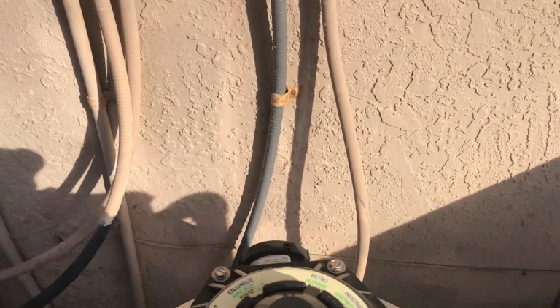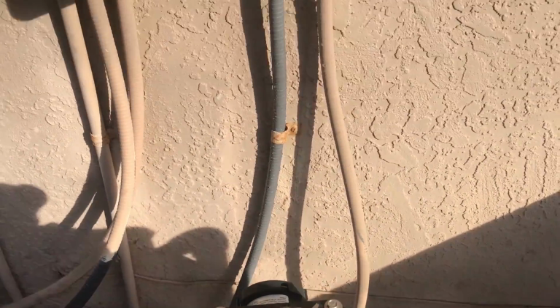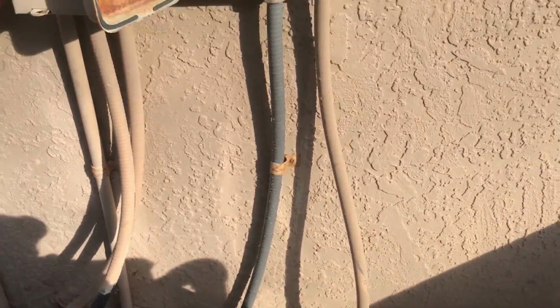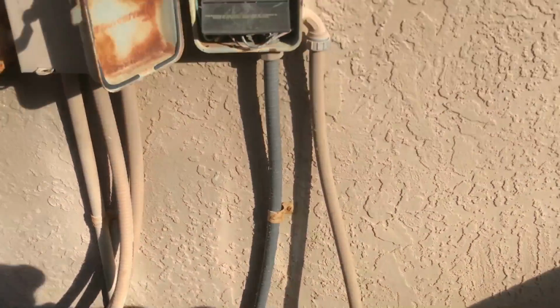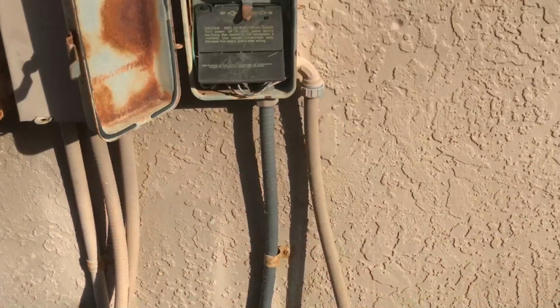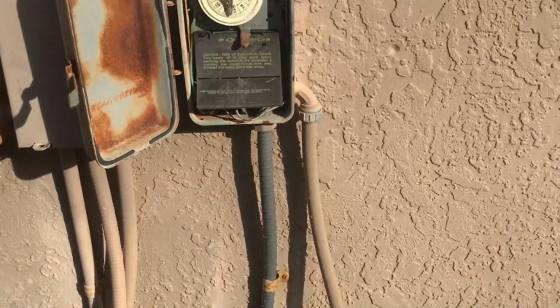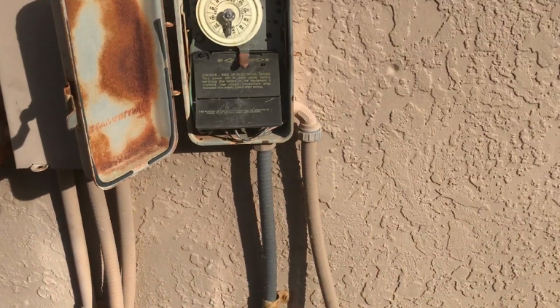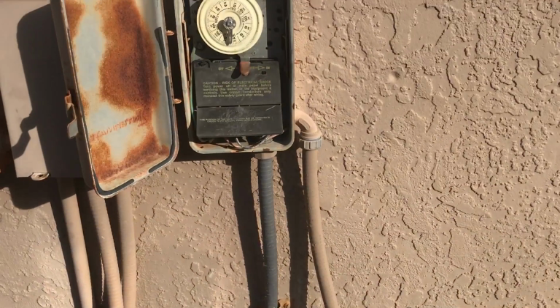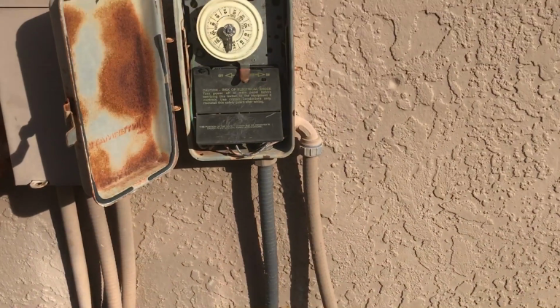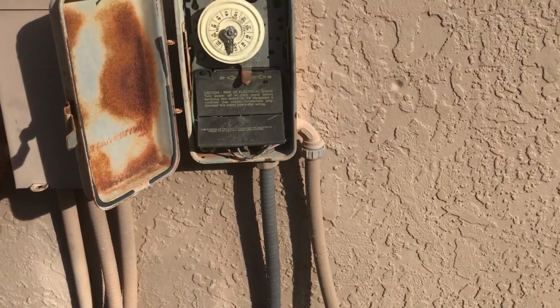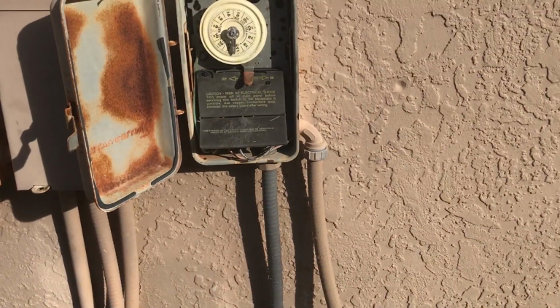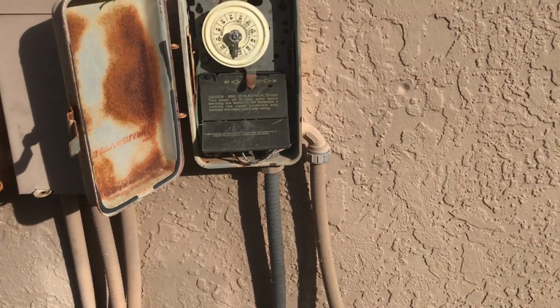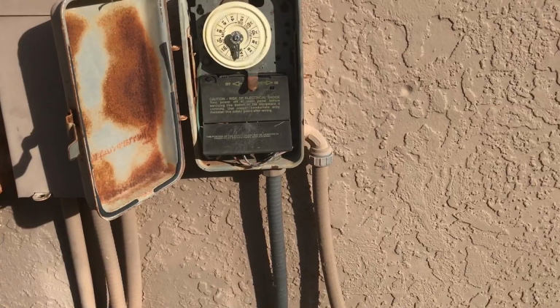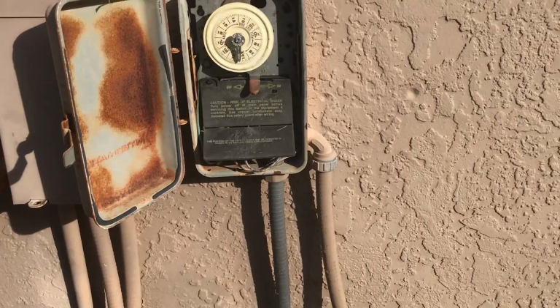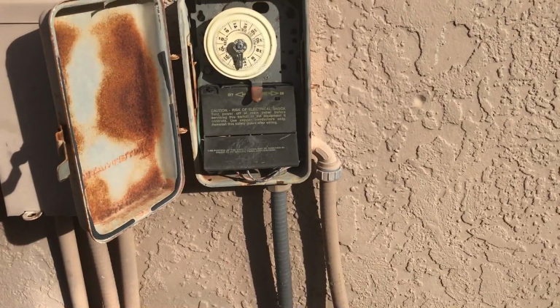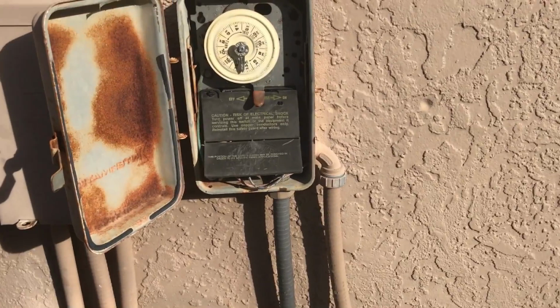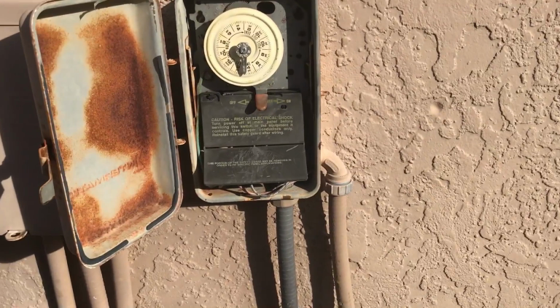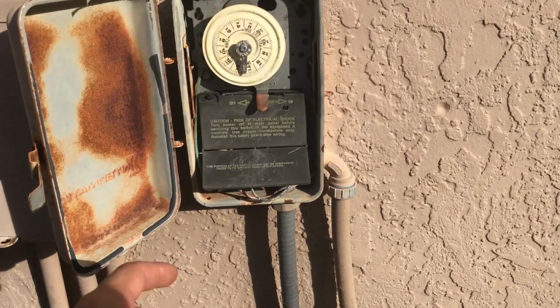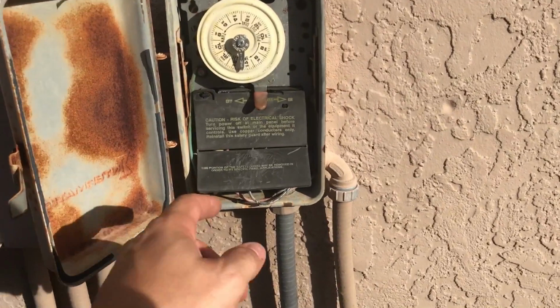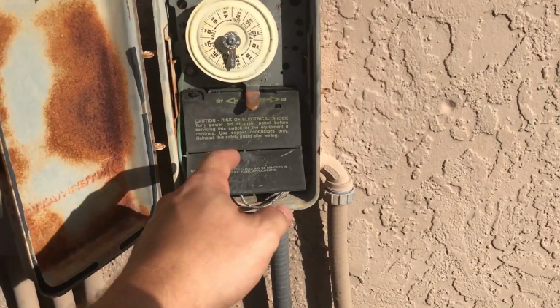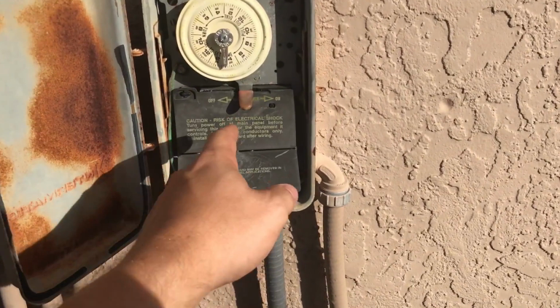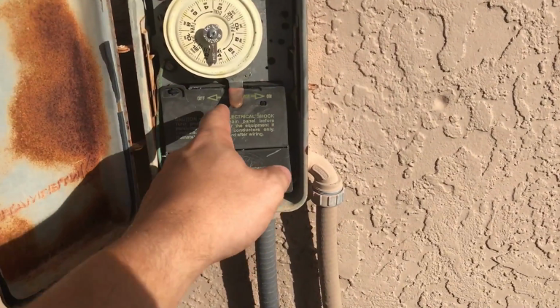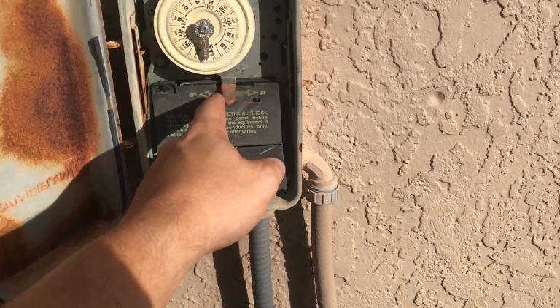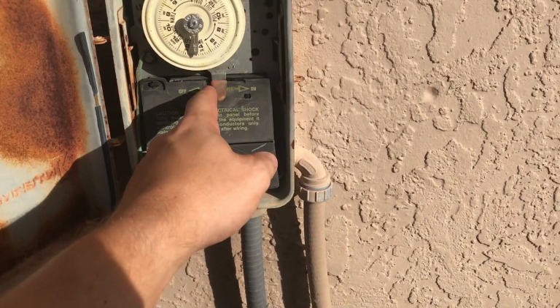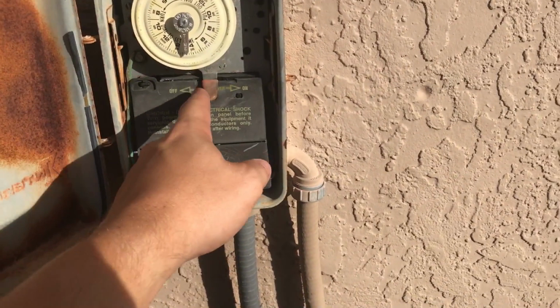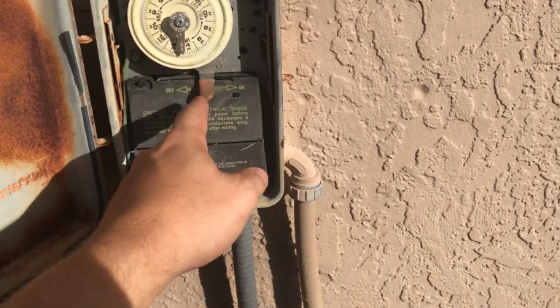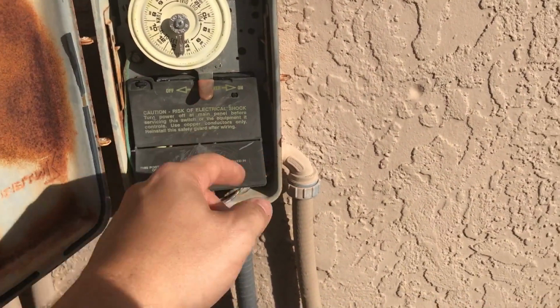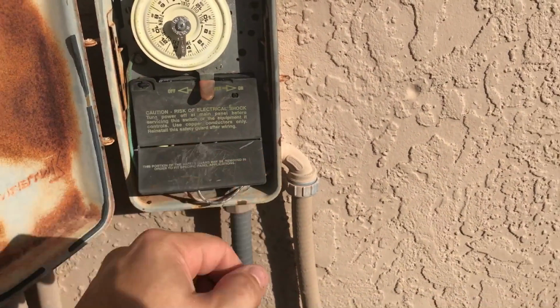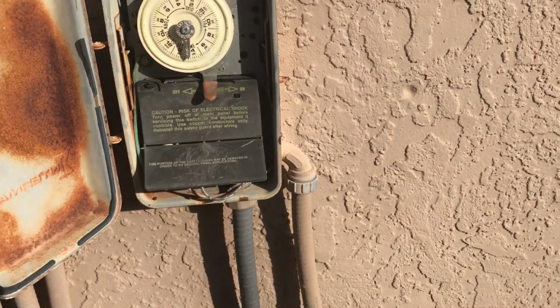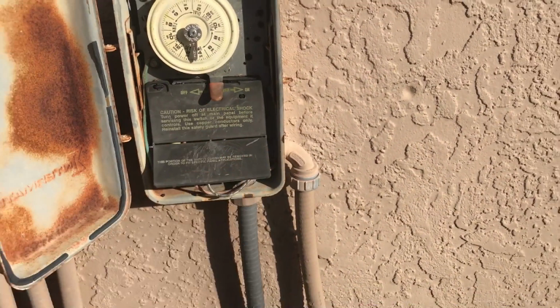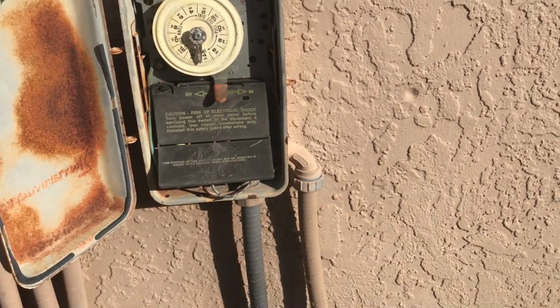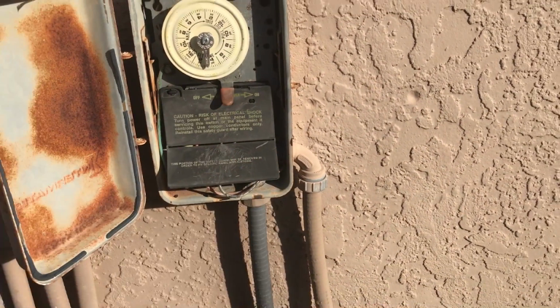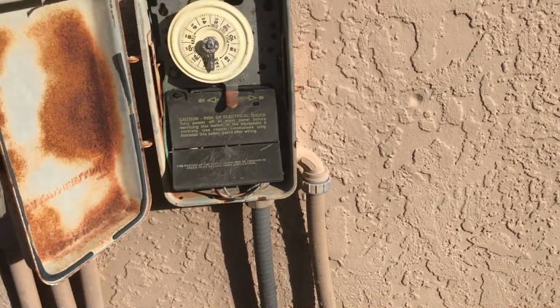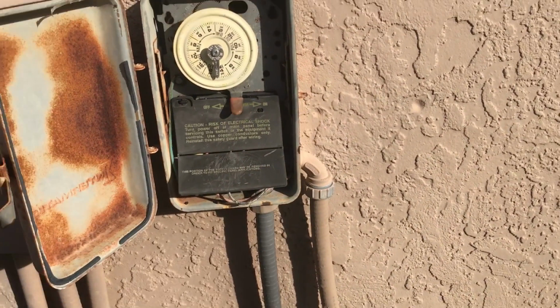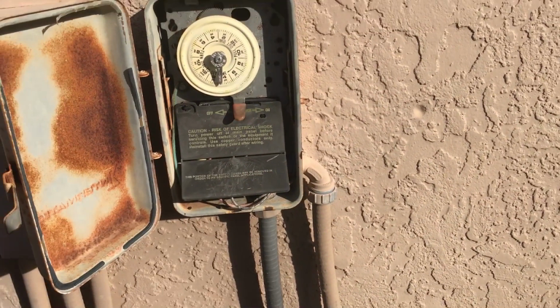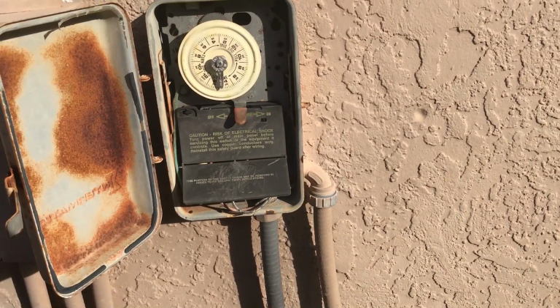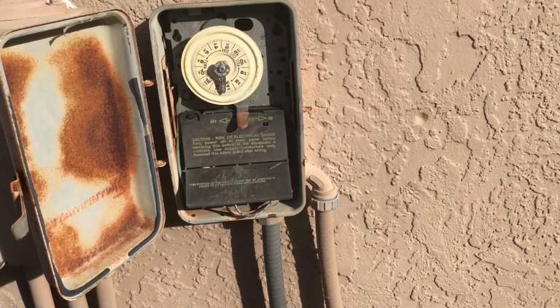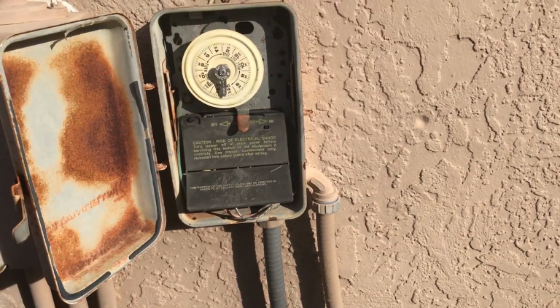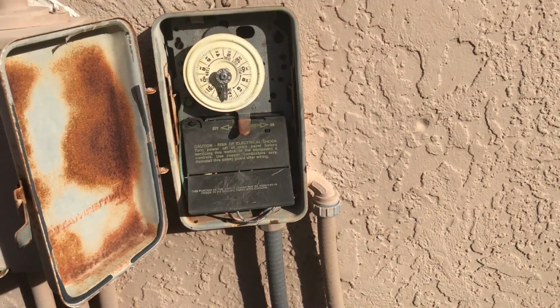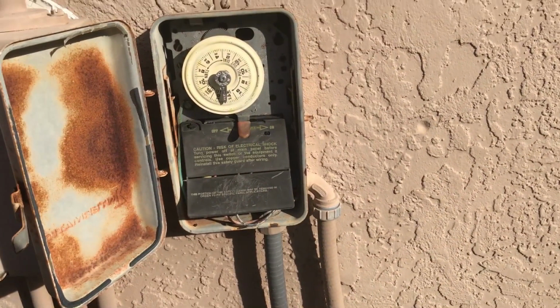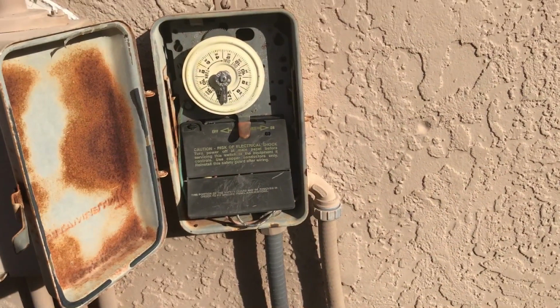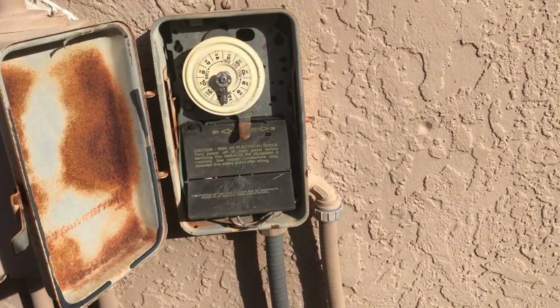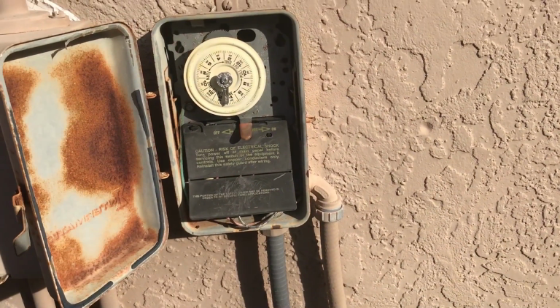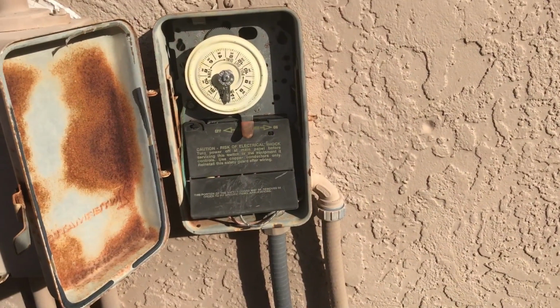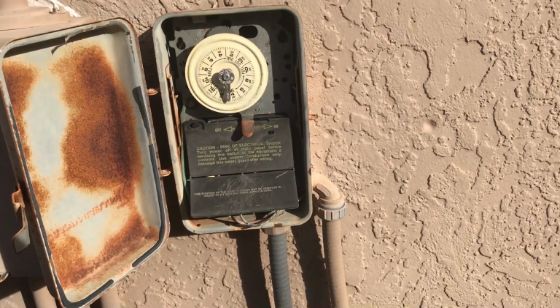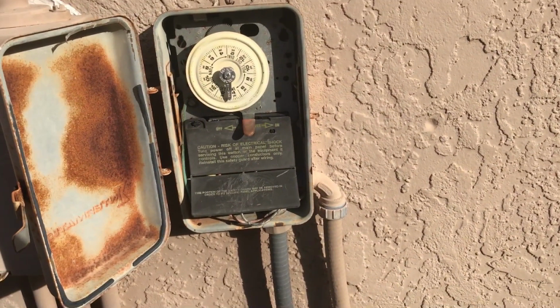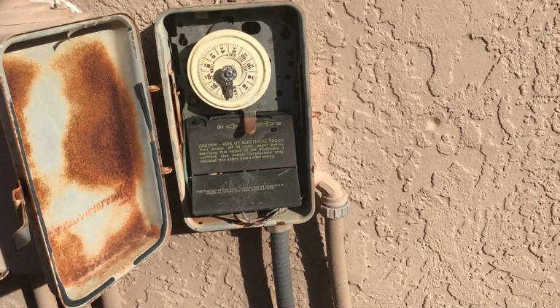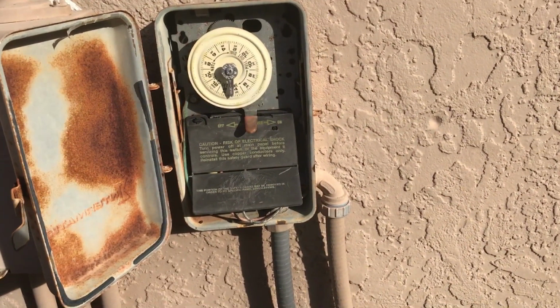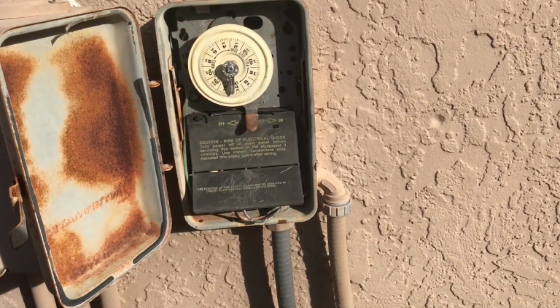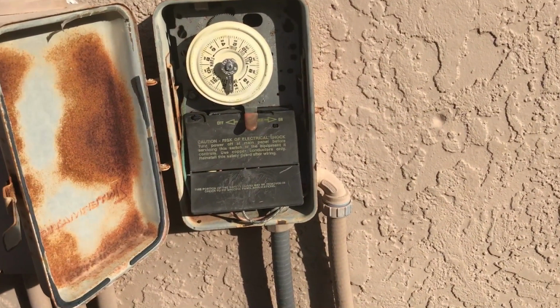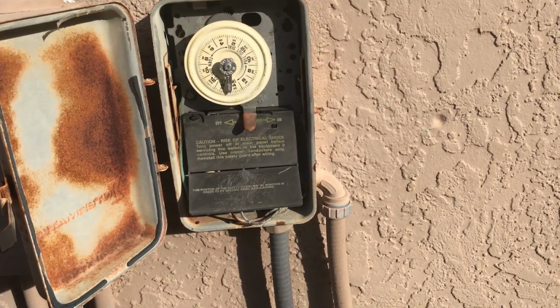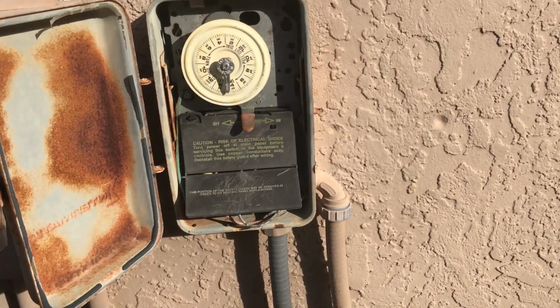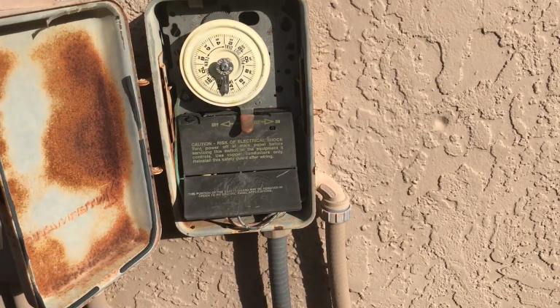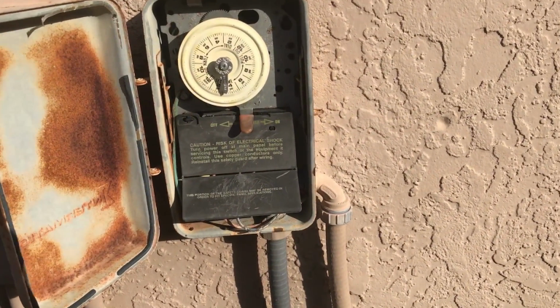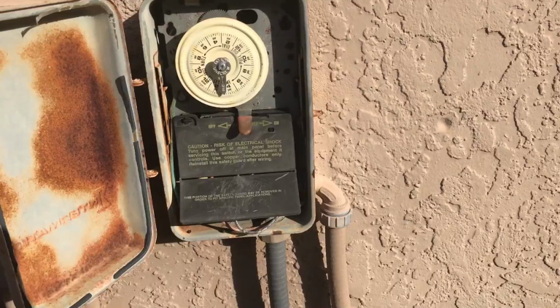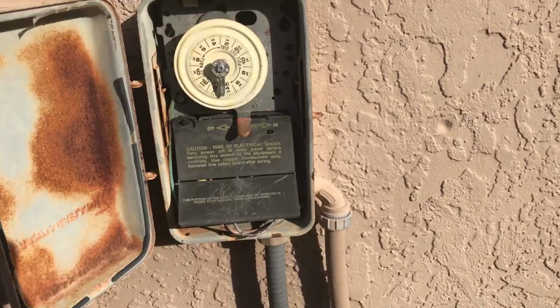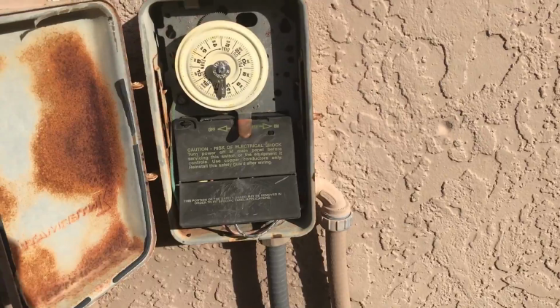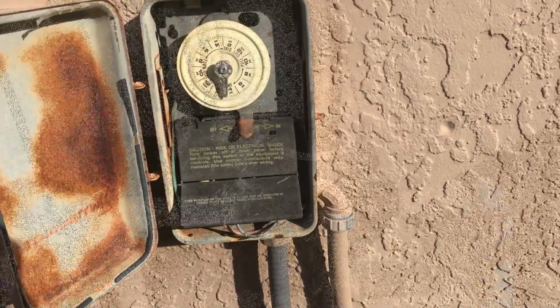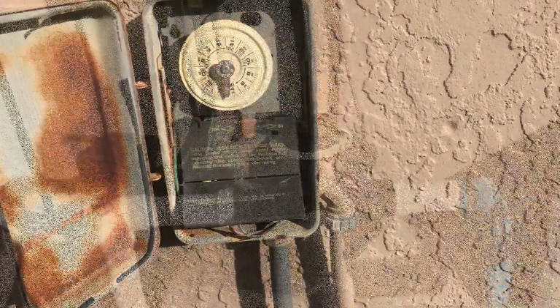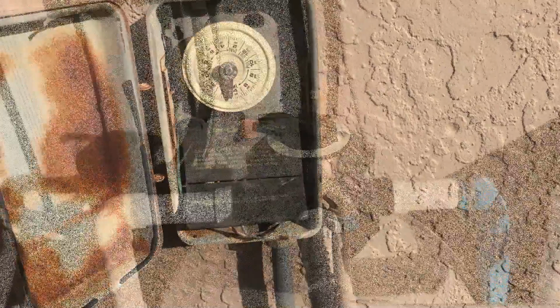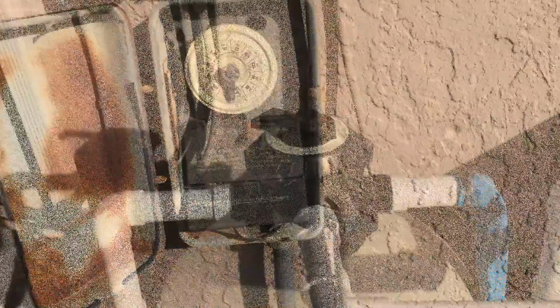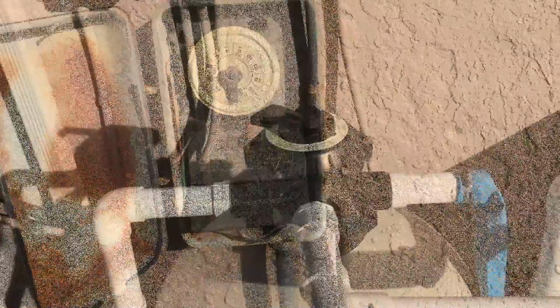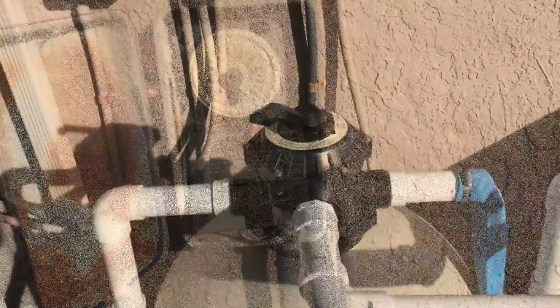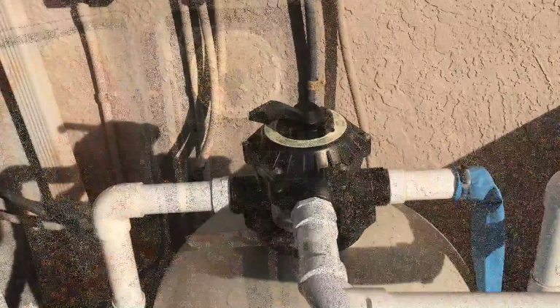Then go ahead and turn it back on and all is well. And that's how you backwash a sand or DE filter with a multi-ported valve. Have a great day everyone.